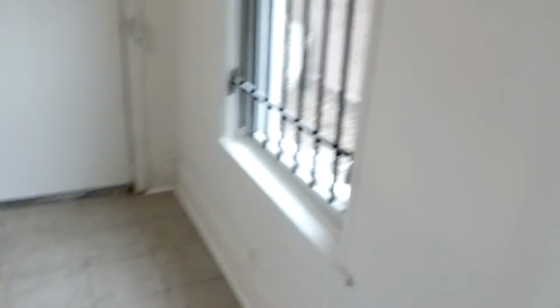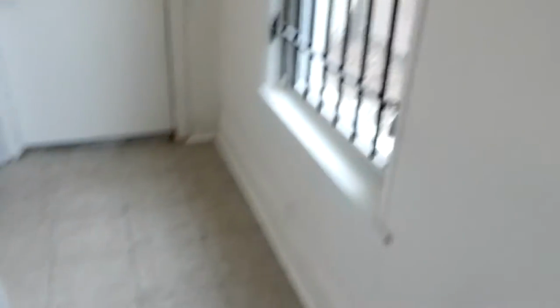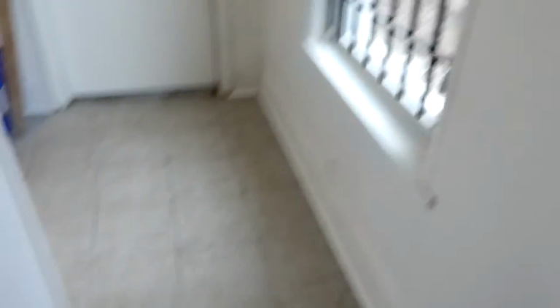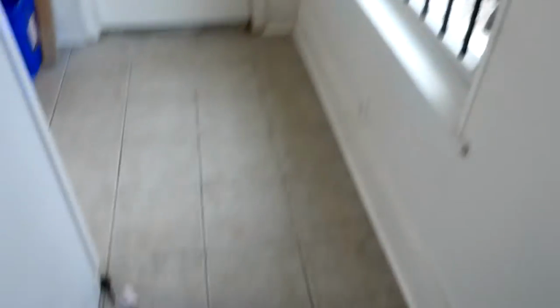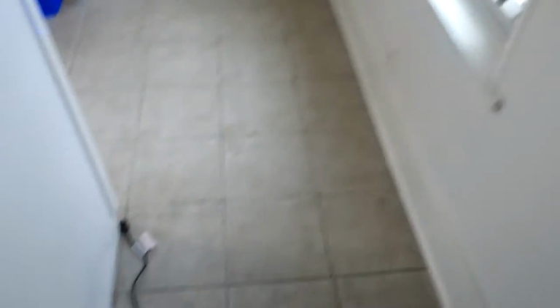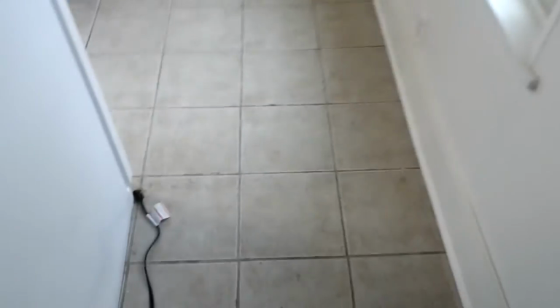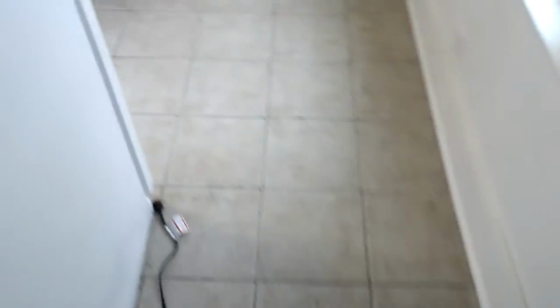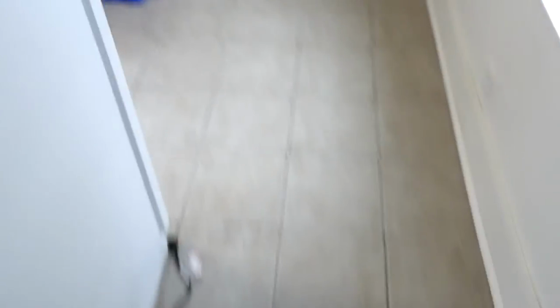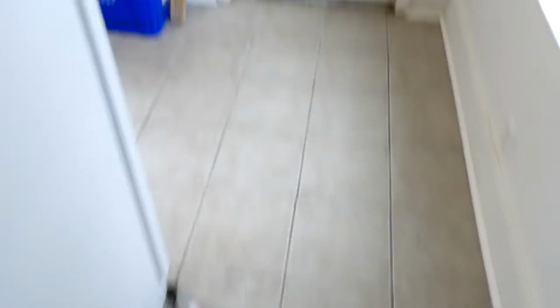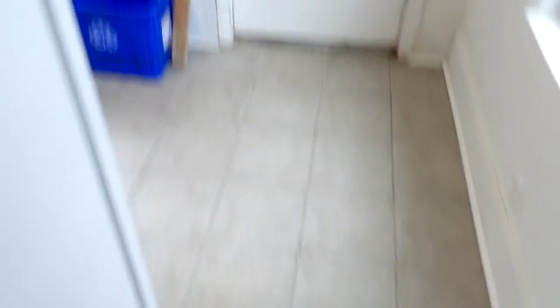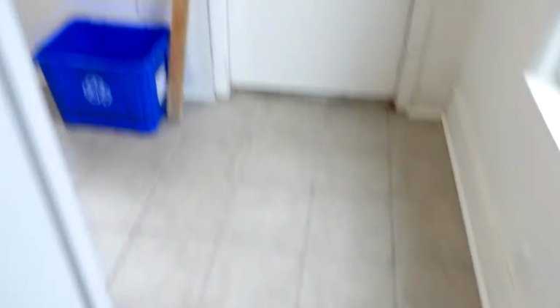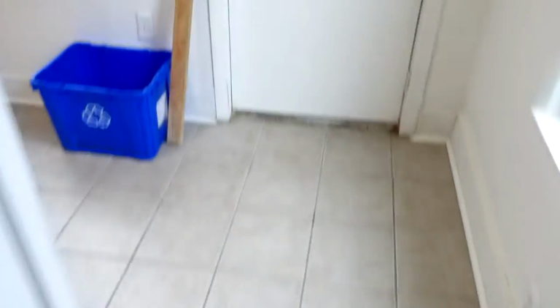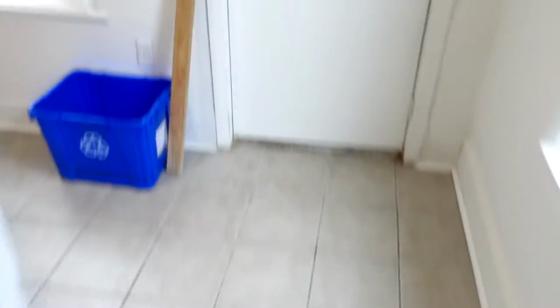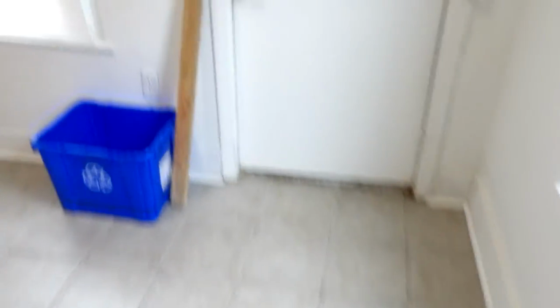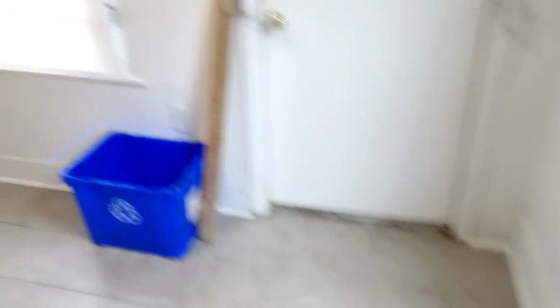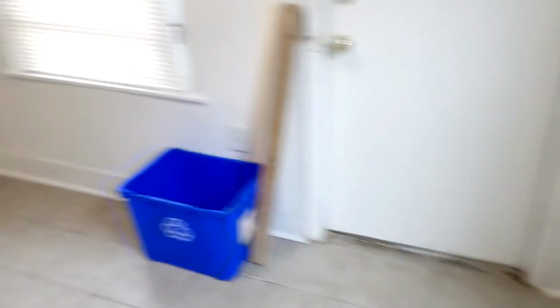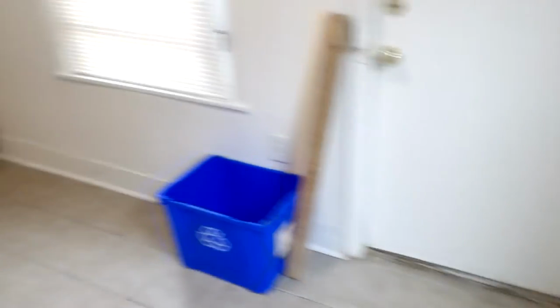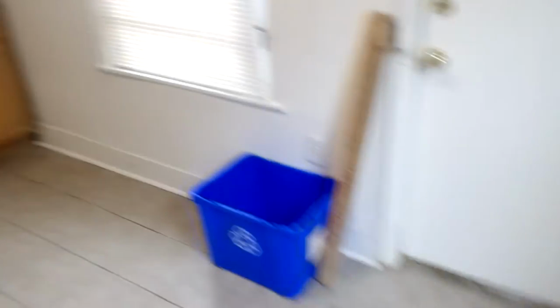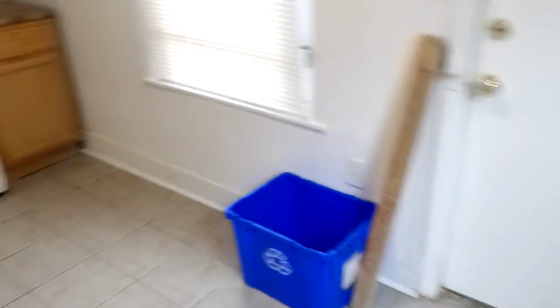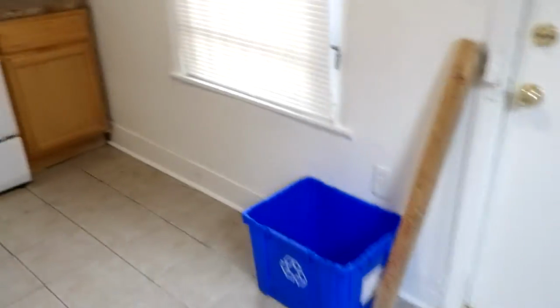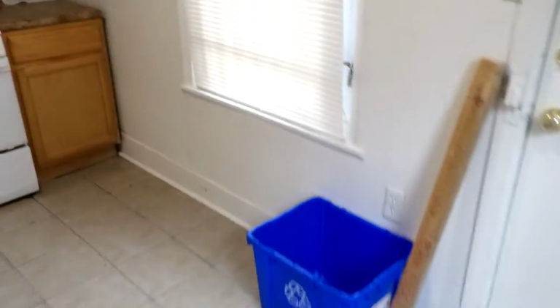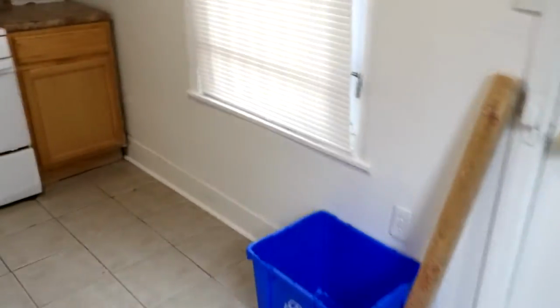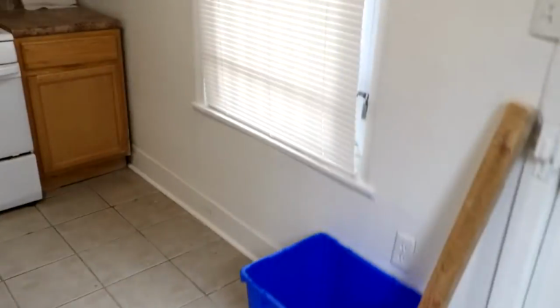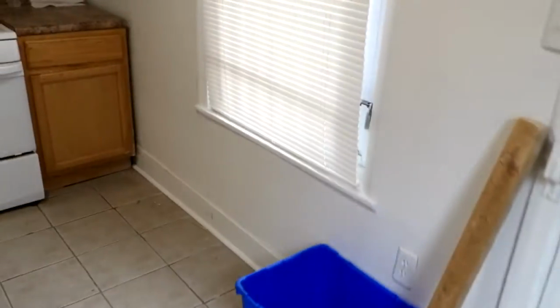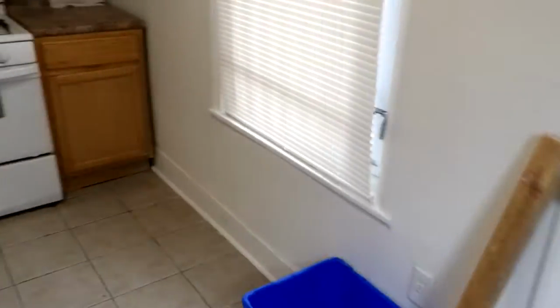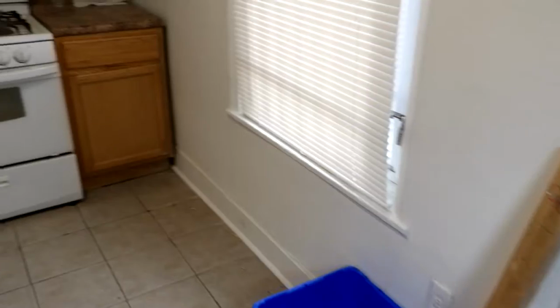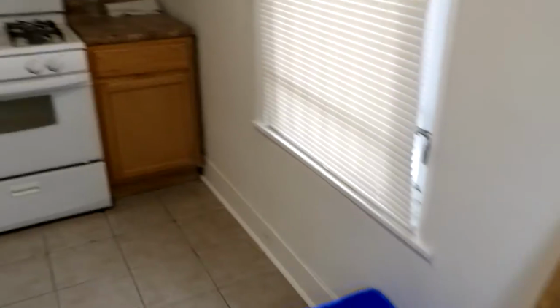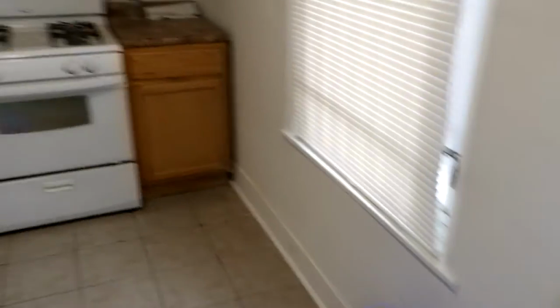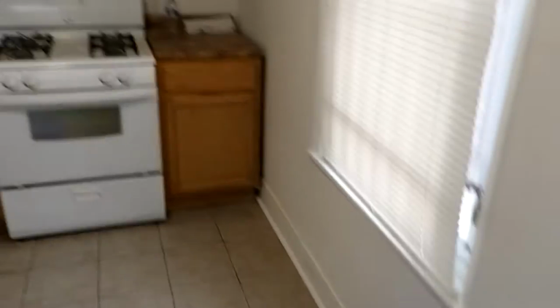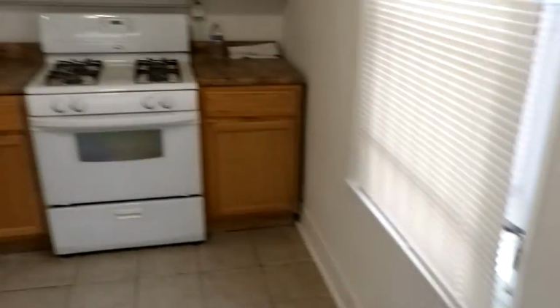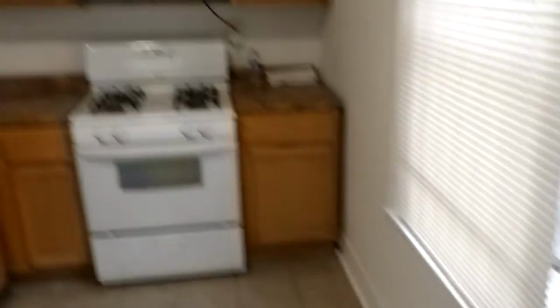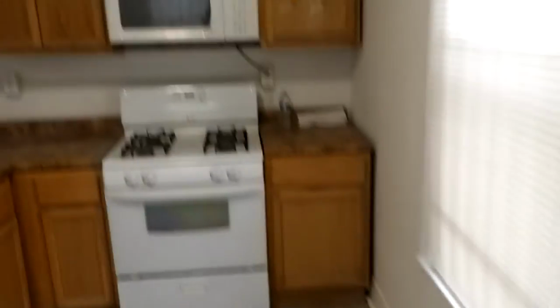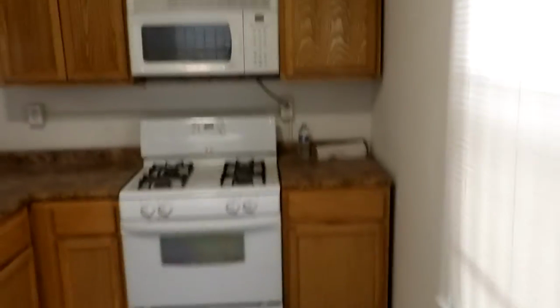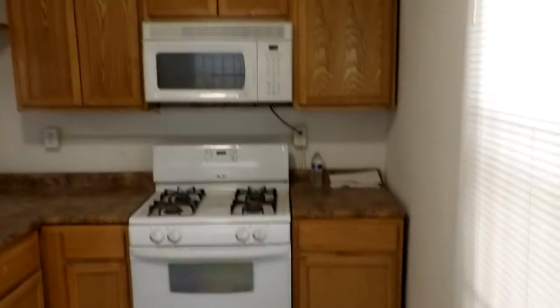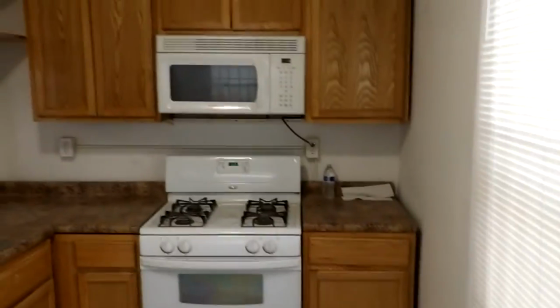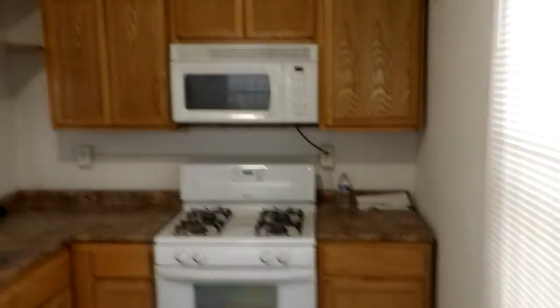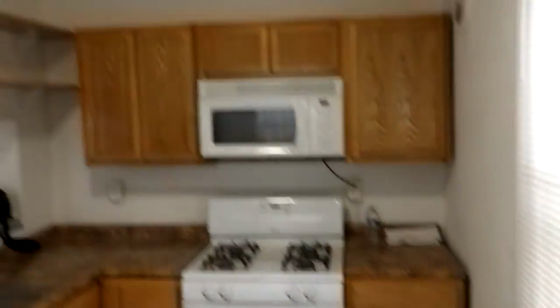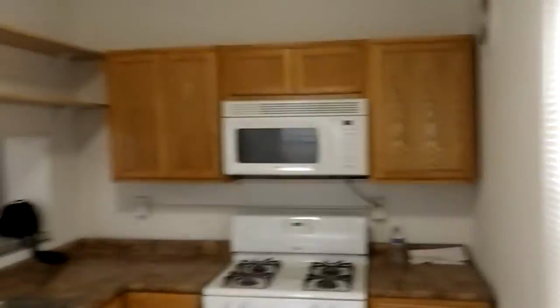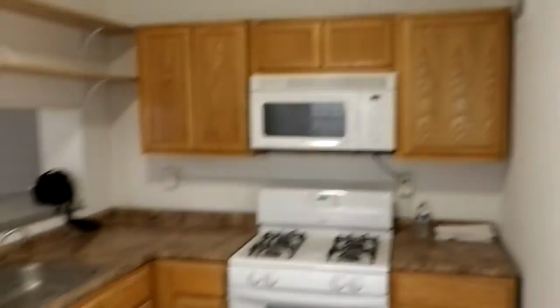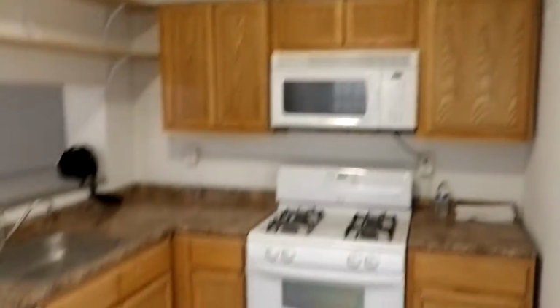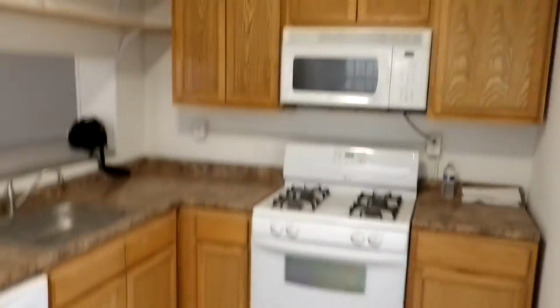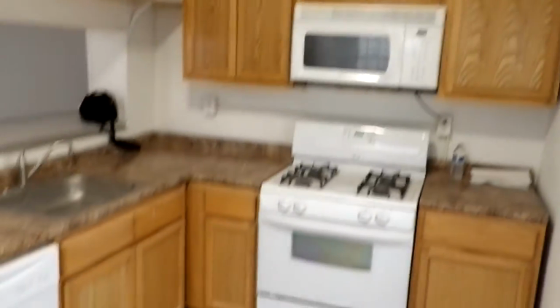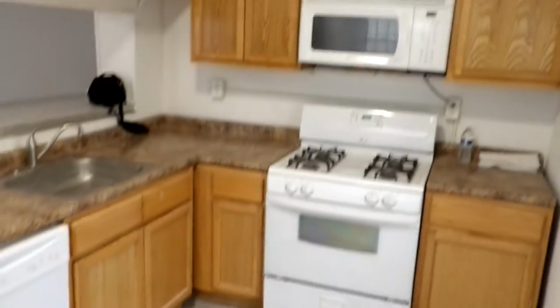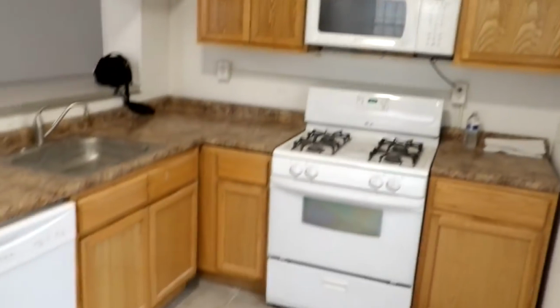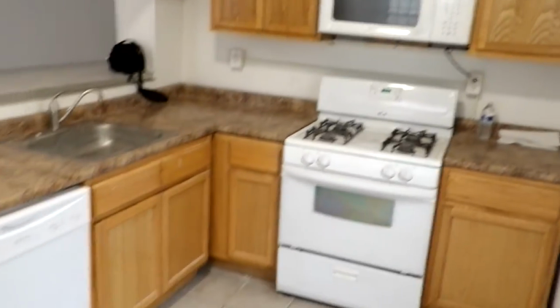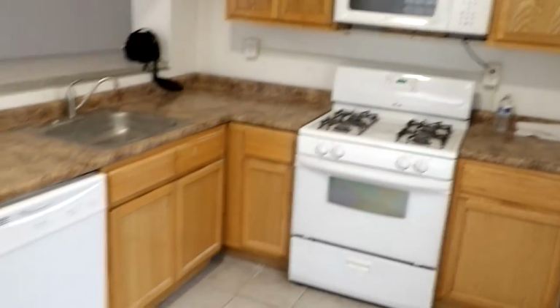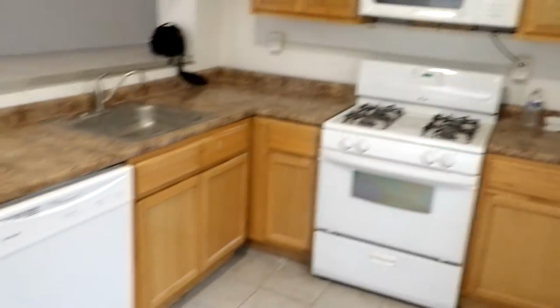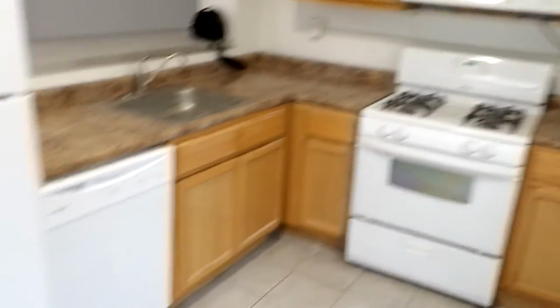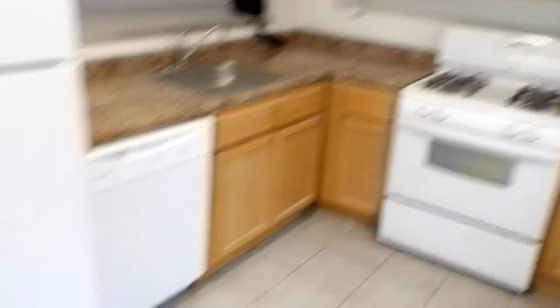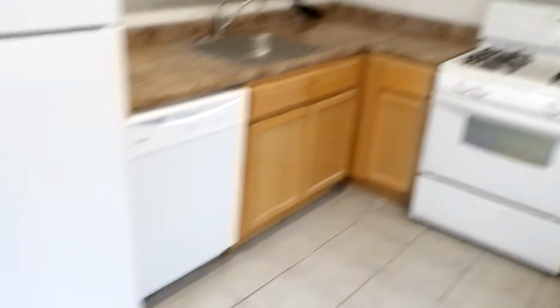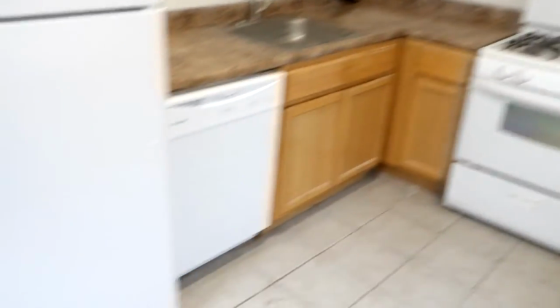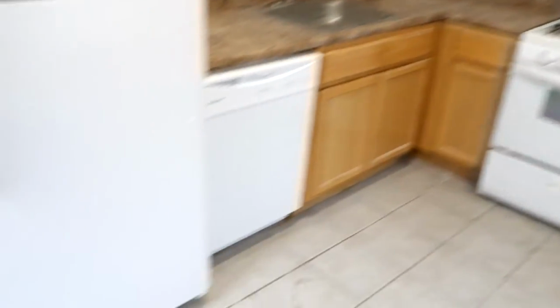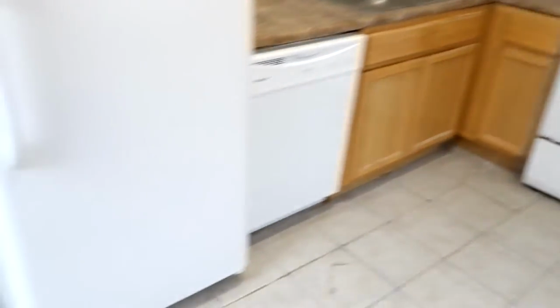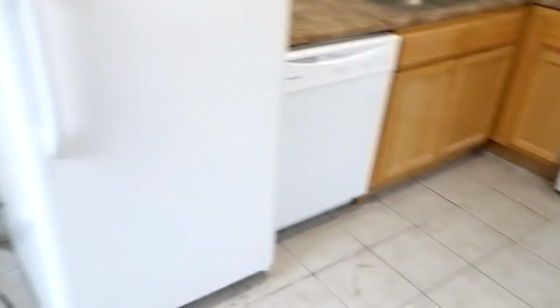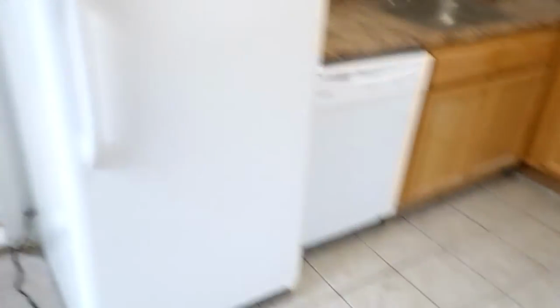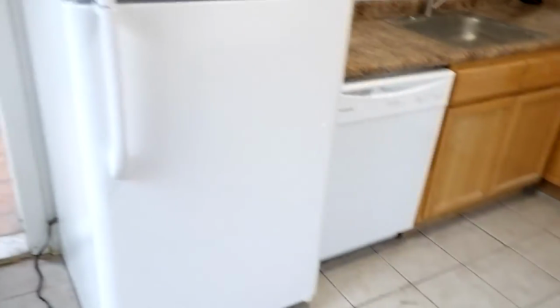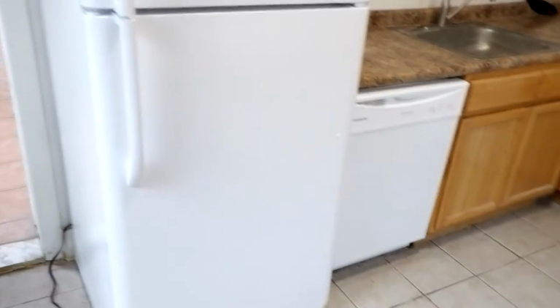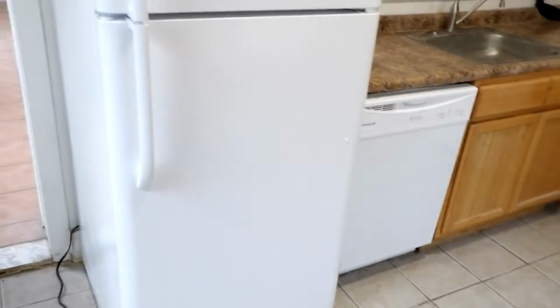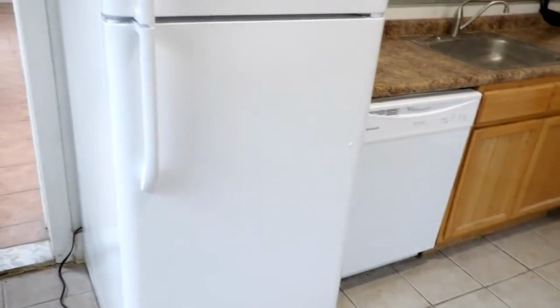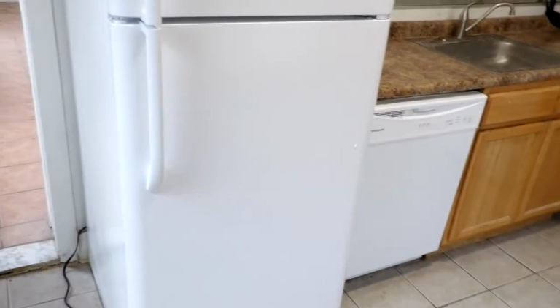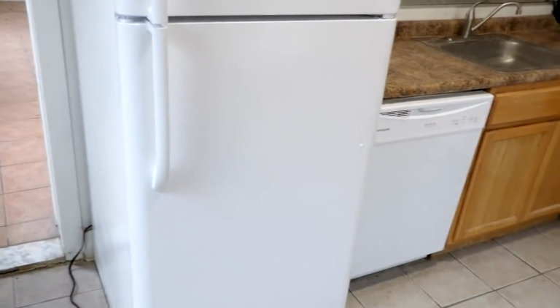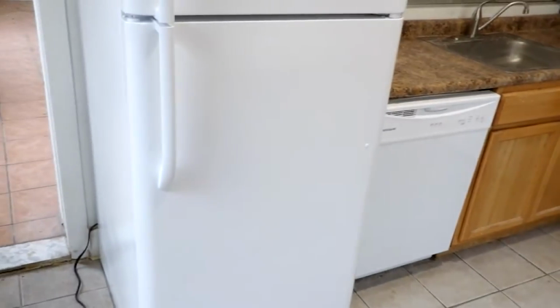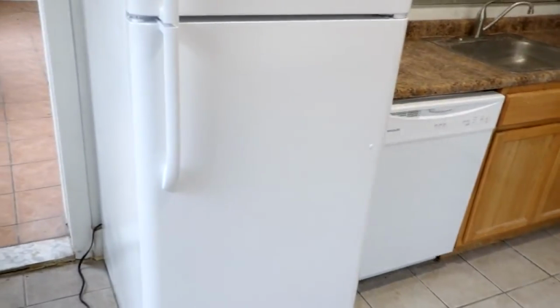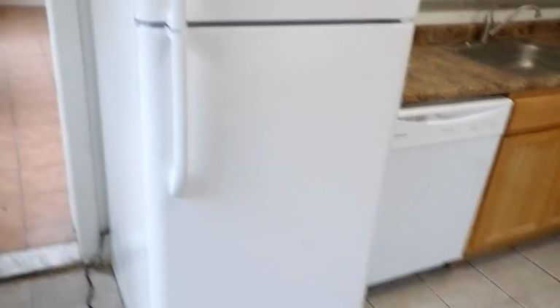Come over here into our tile kitchen. Got your microwave, range, sink, and dishwasher.